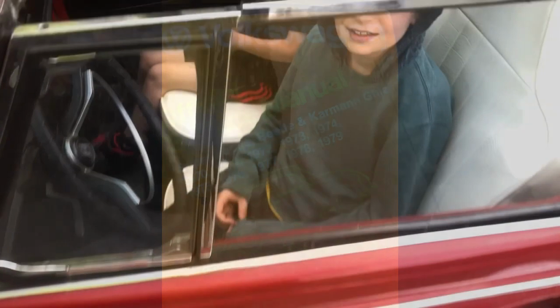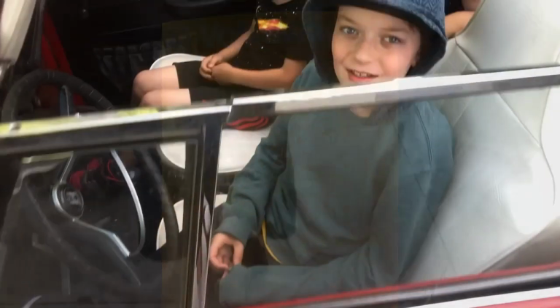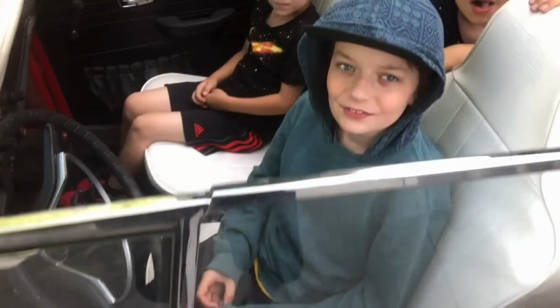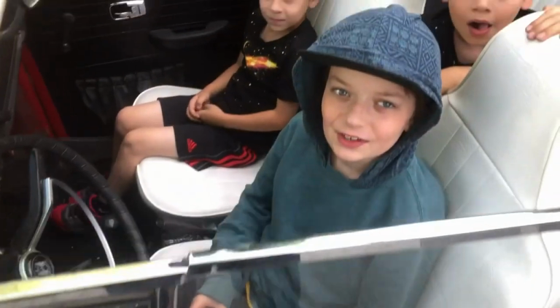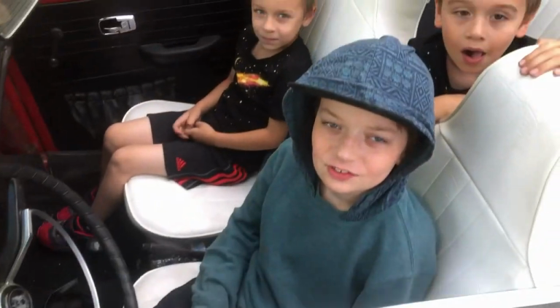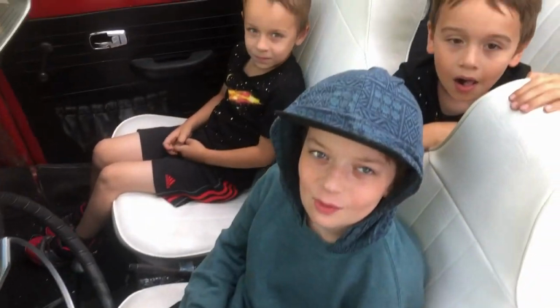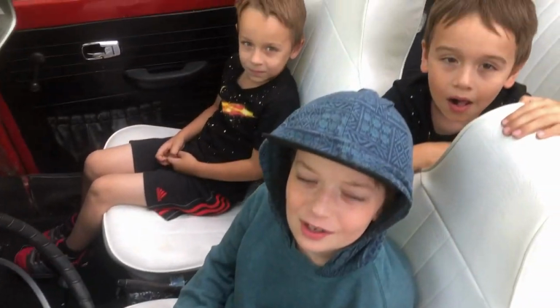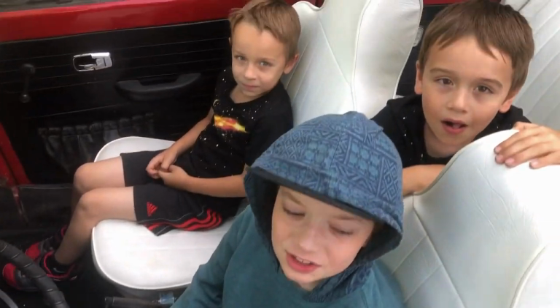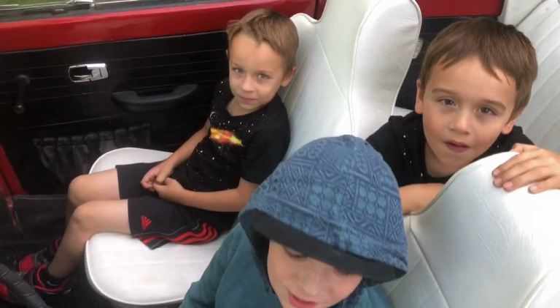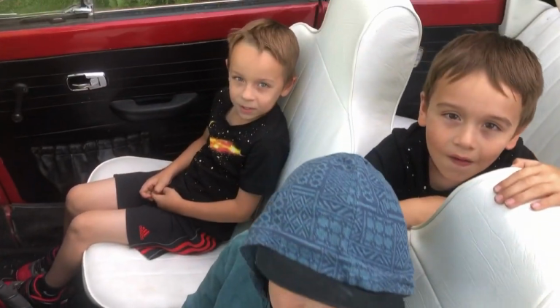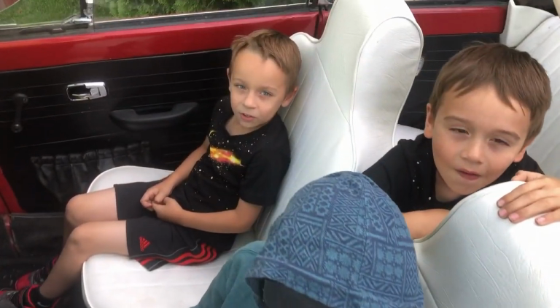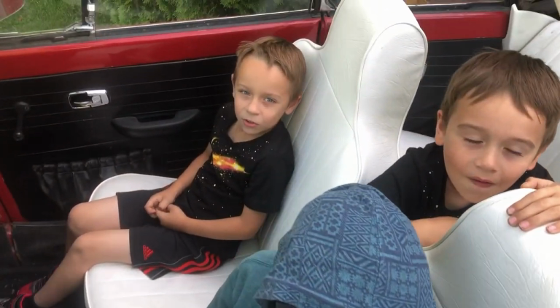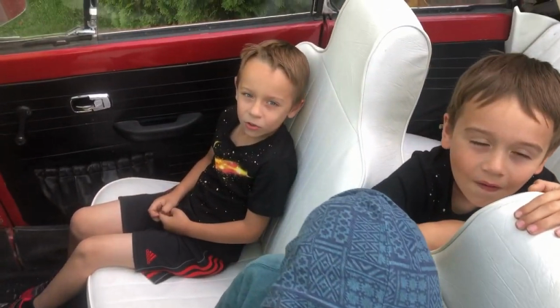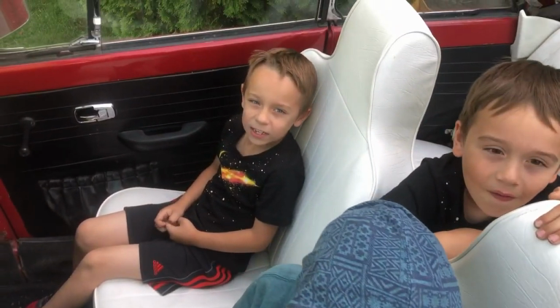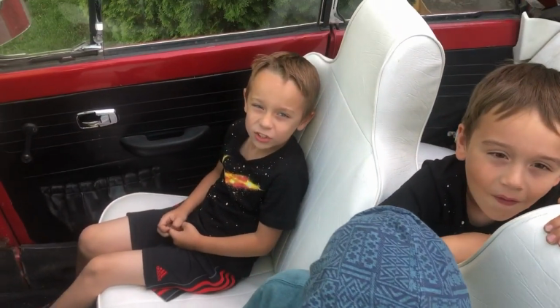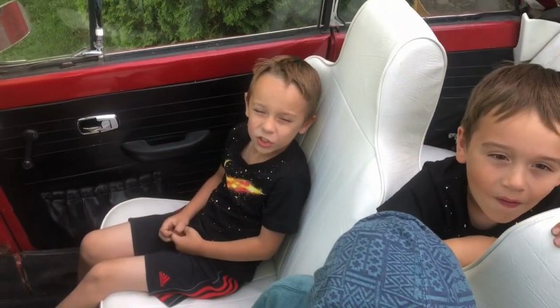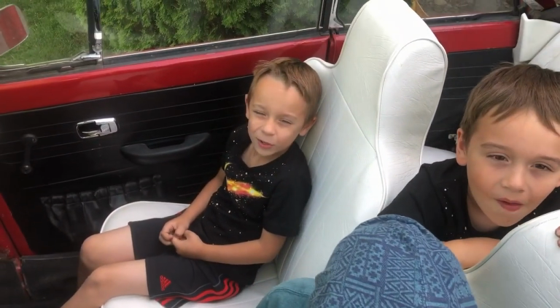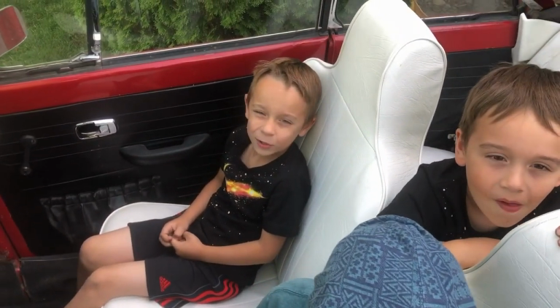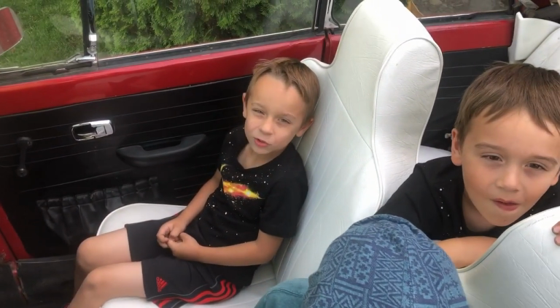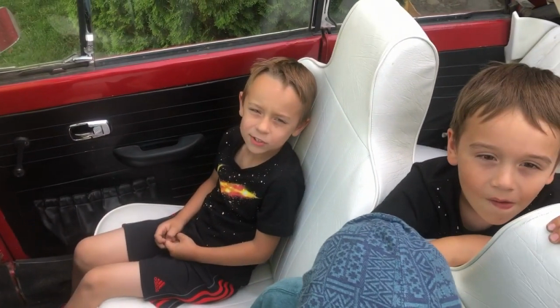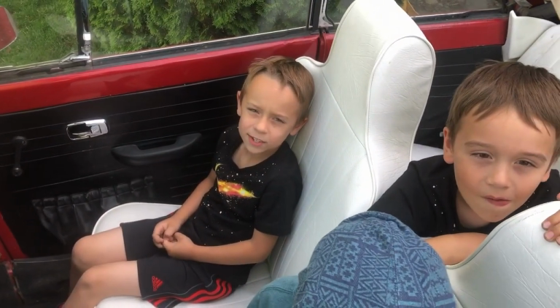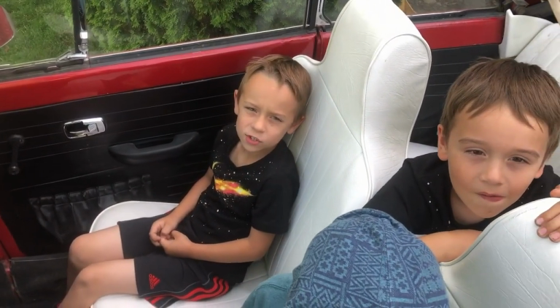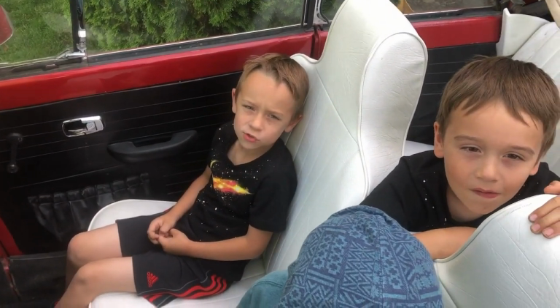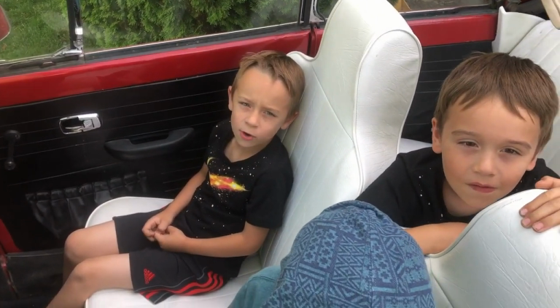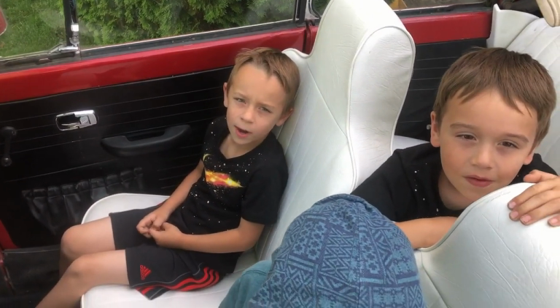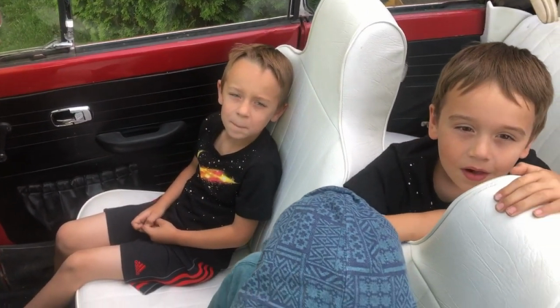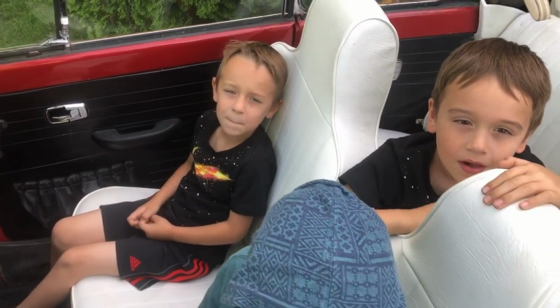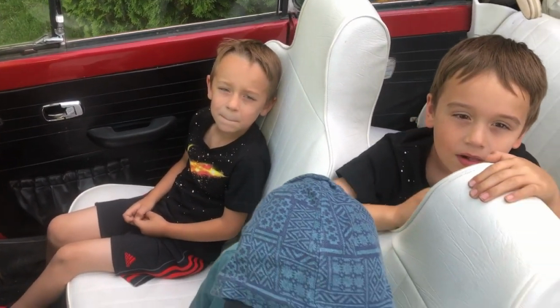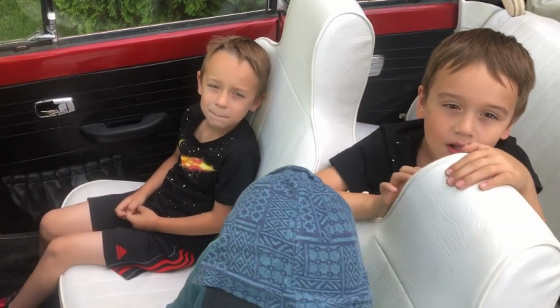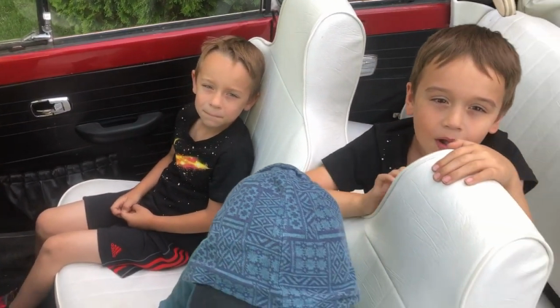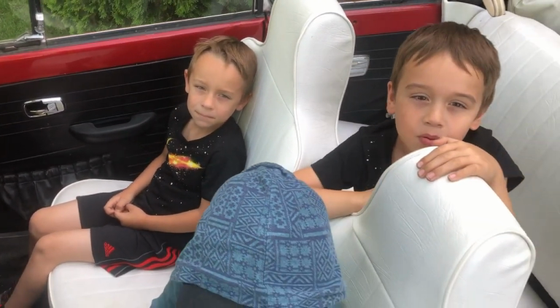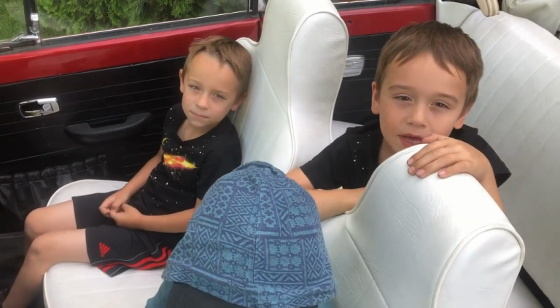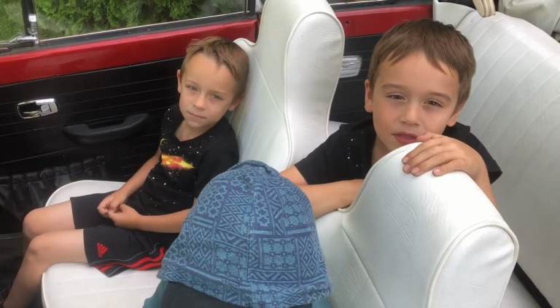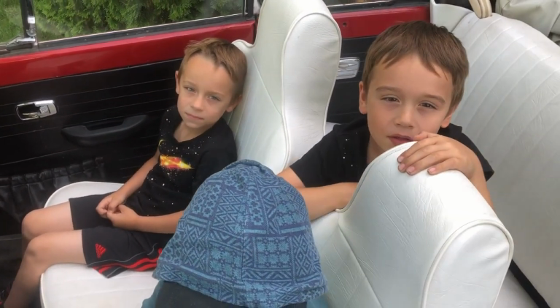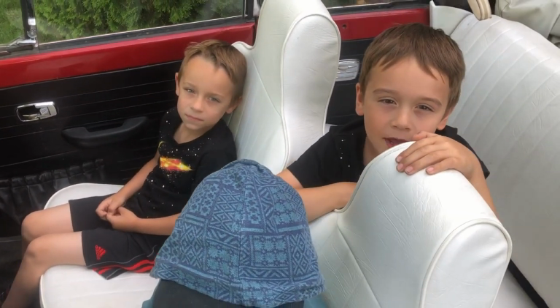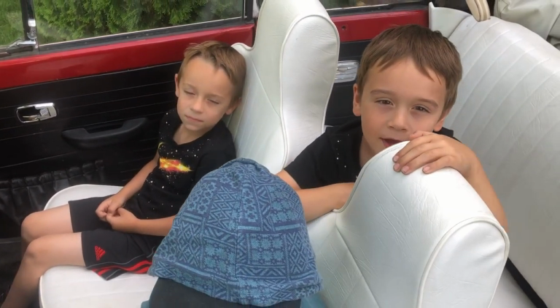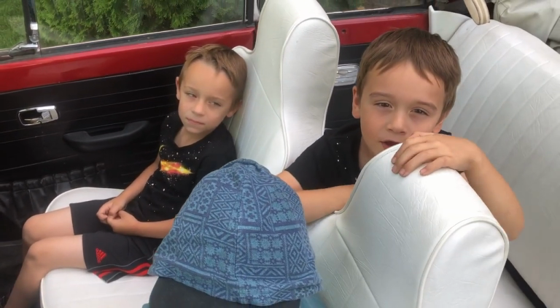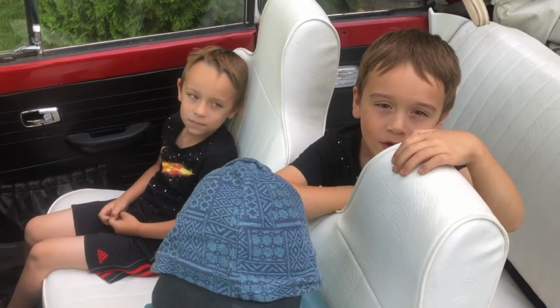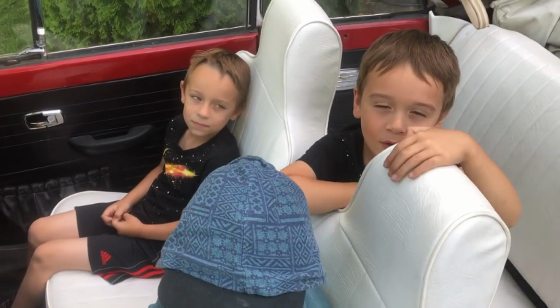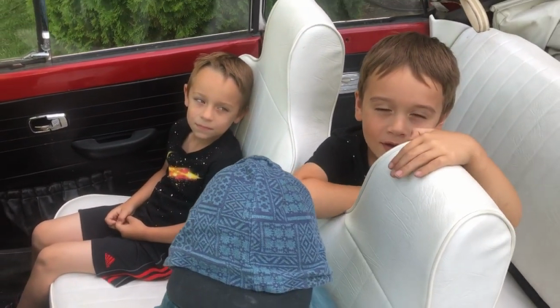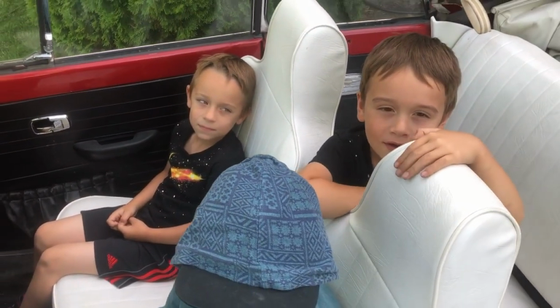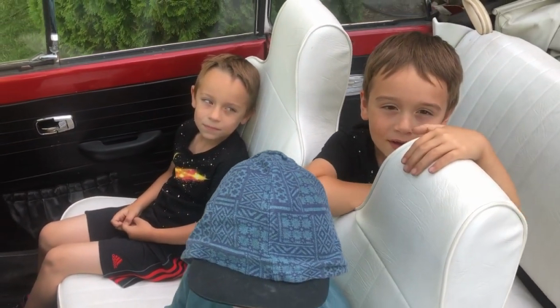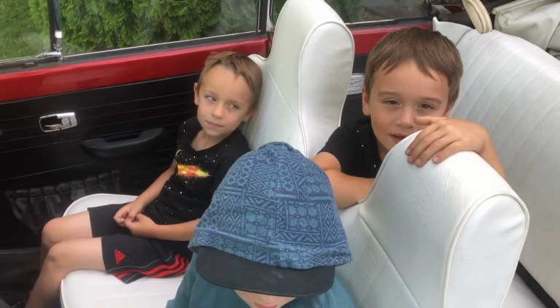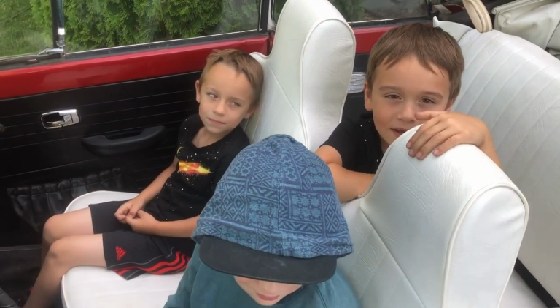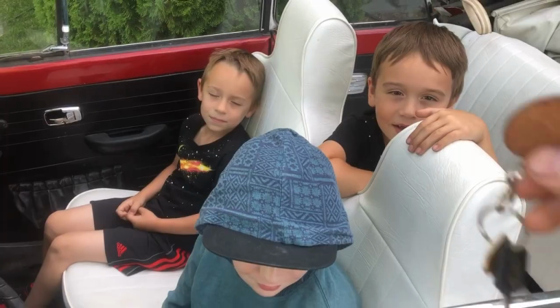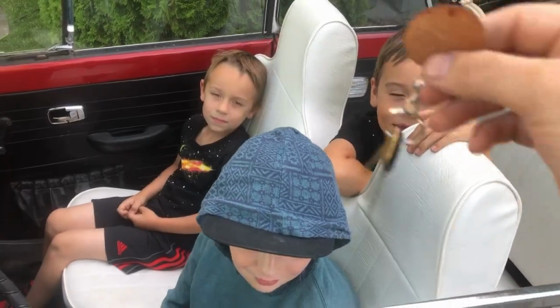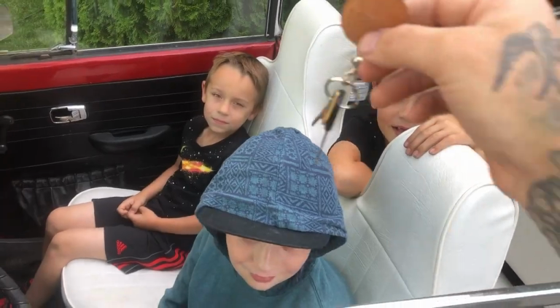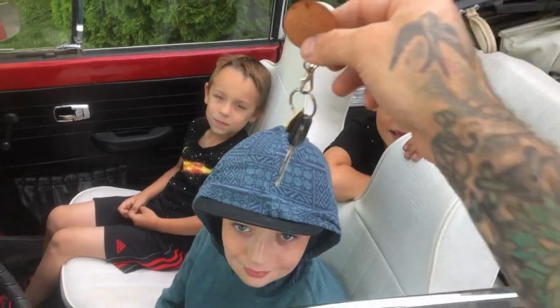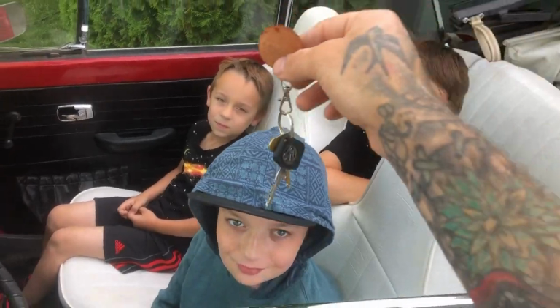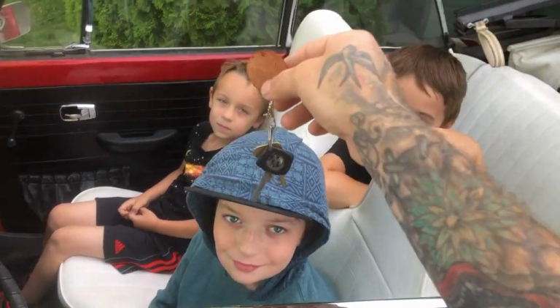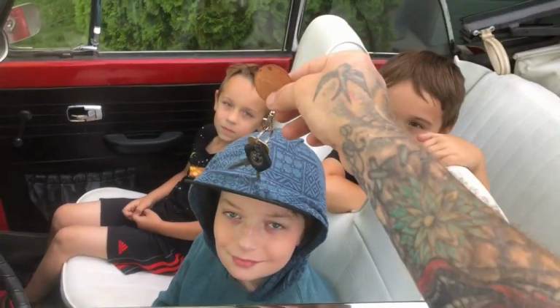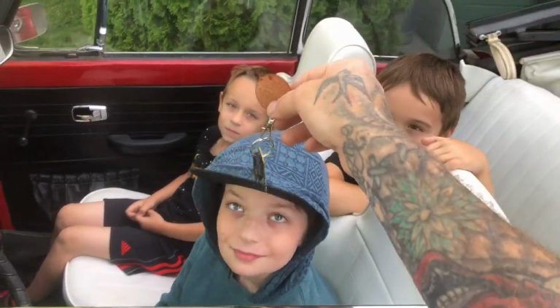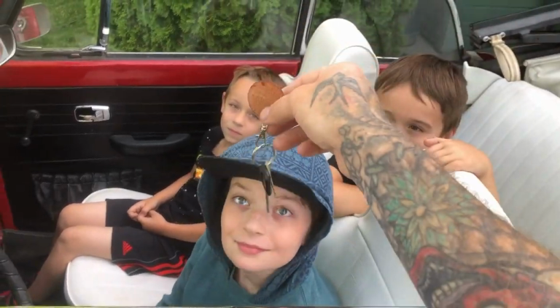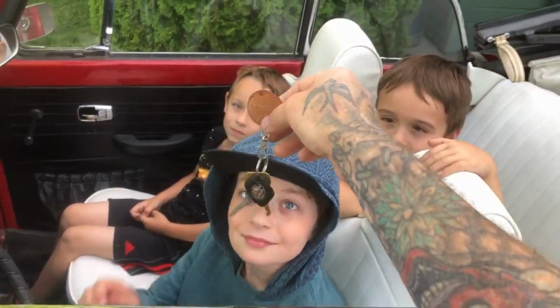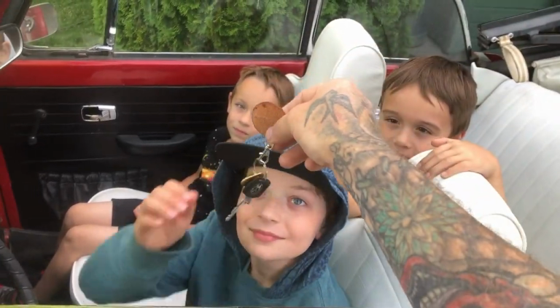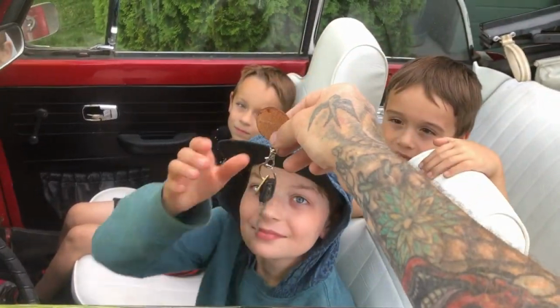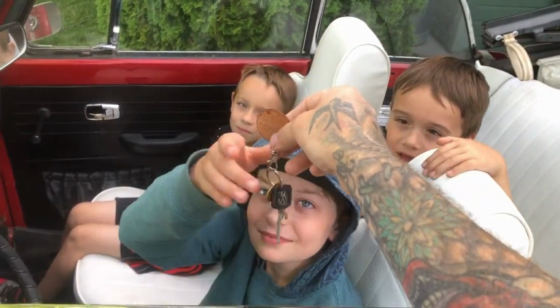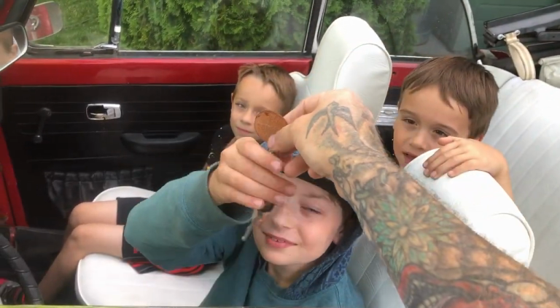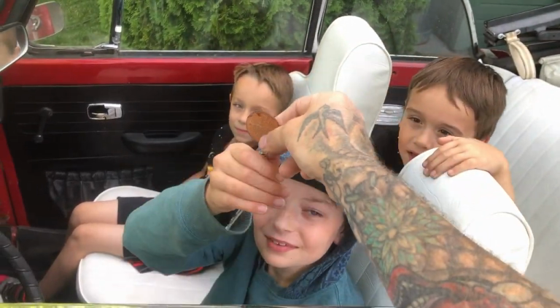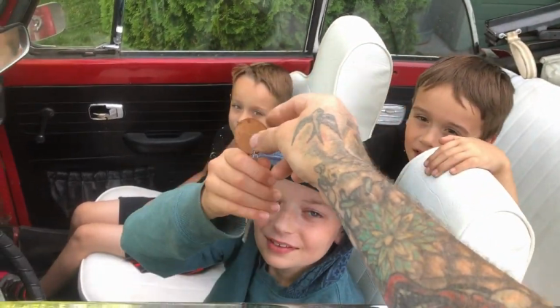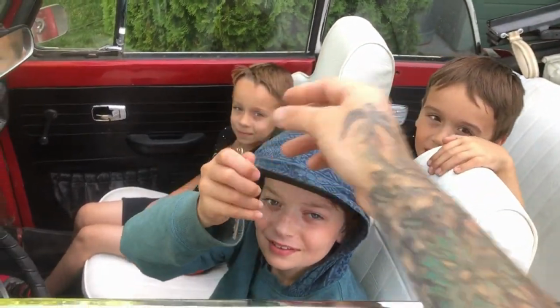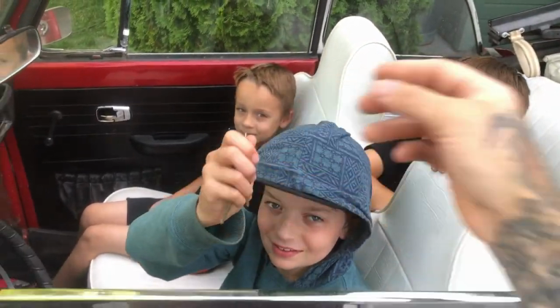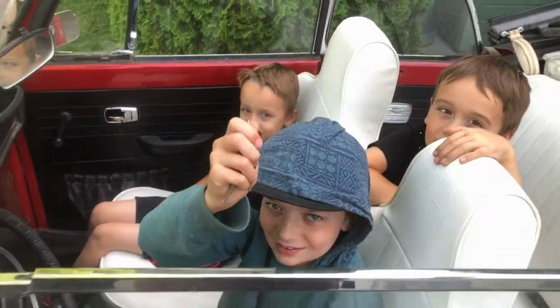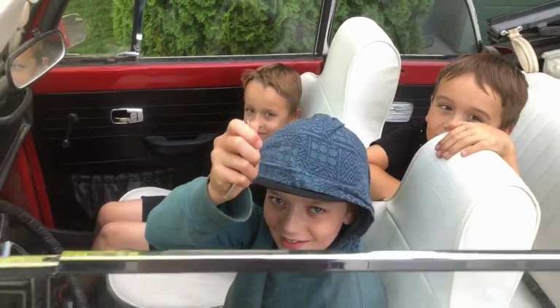Thanks for watching - like, share, and subscribe please. Make sure you bring it back with a full tank.